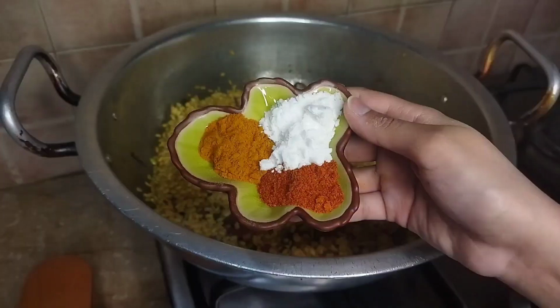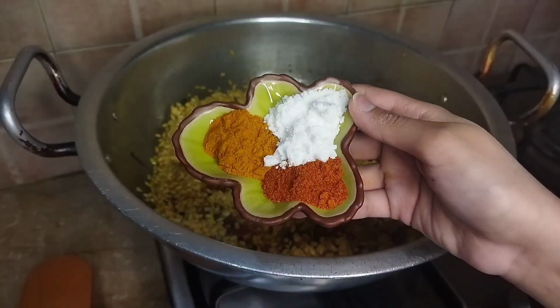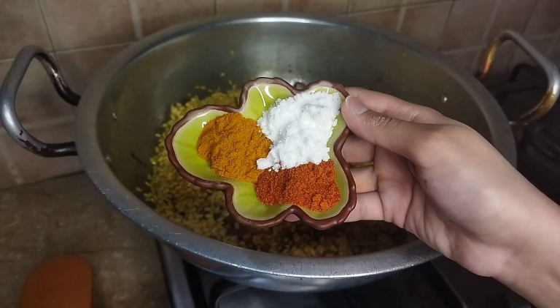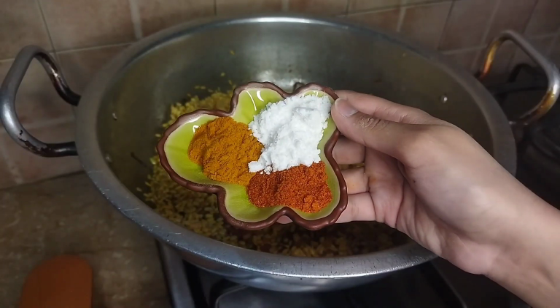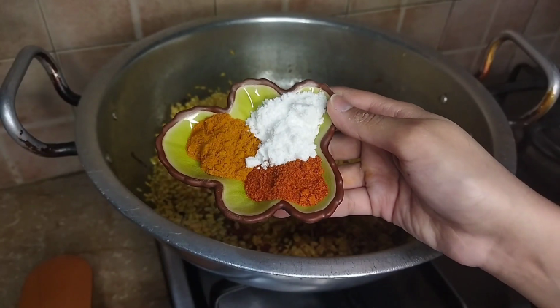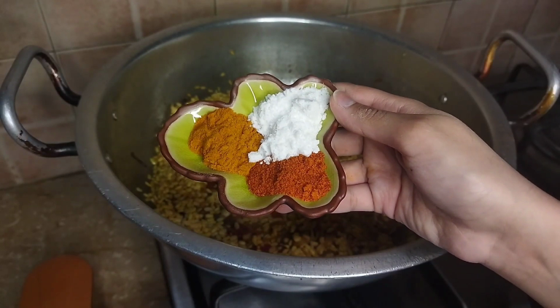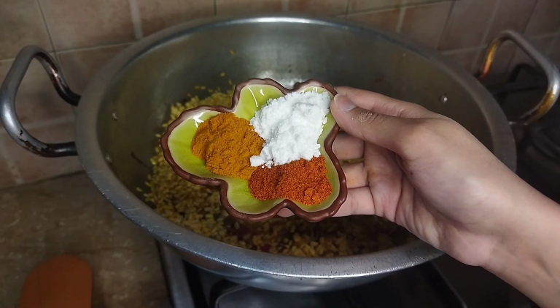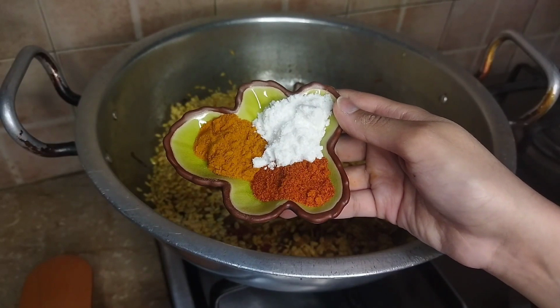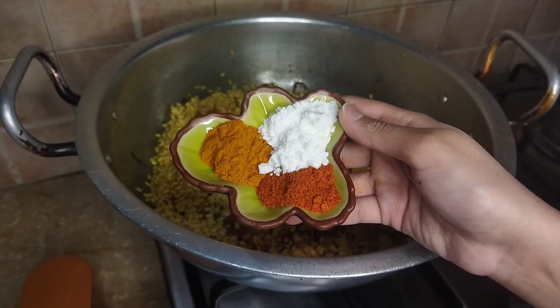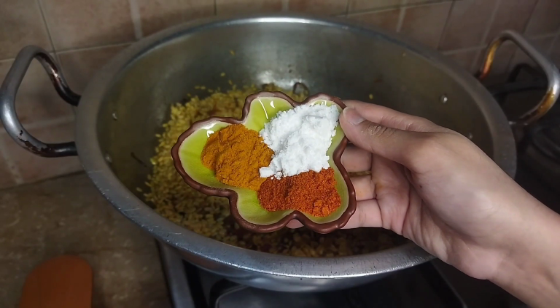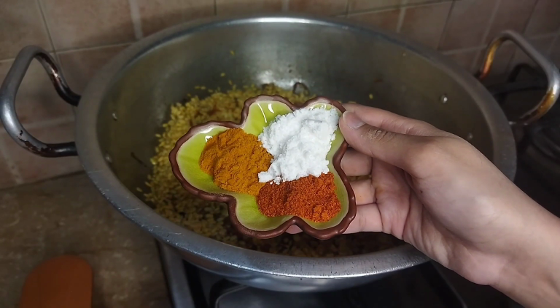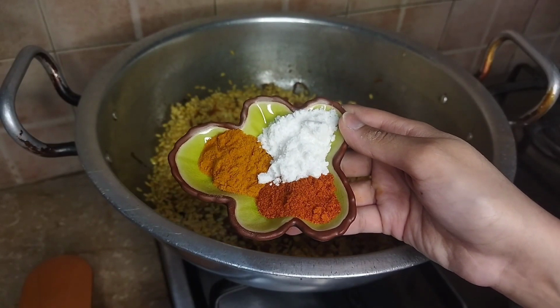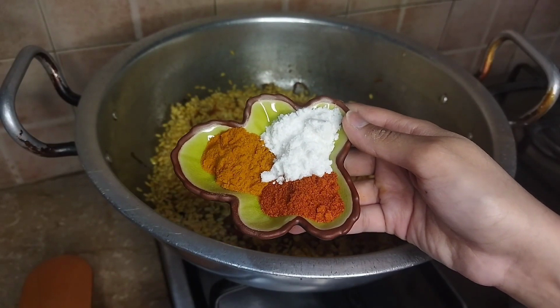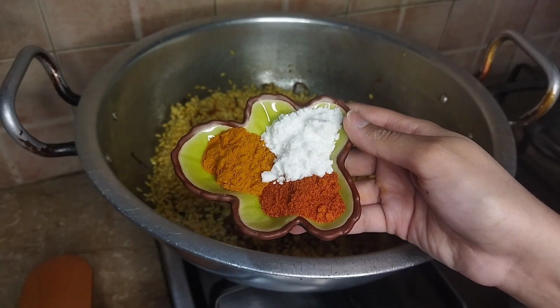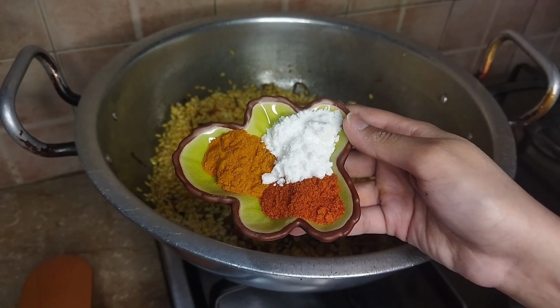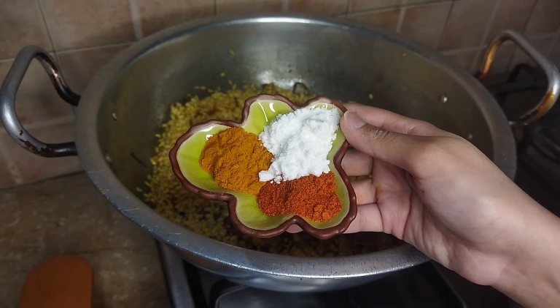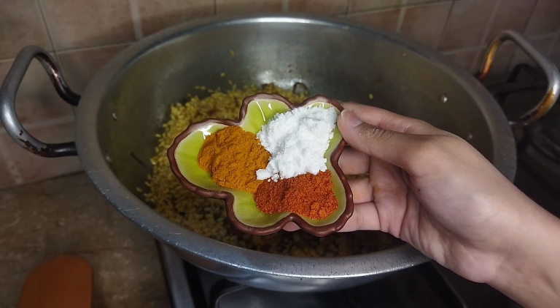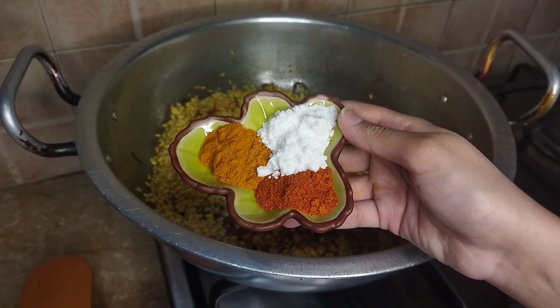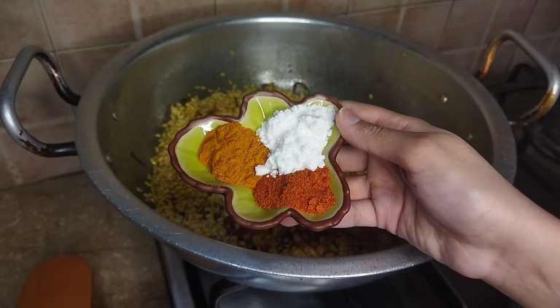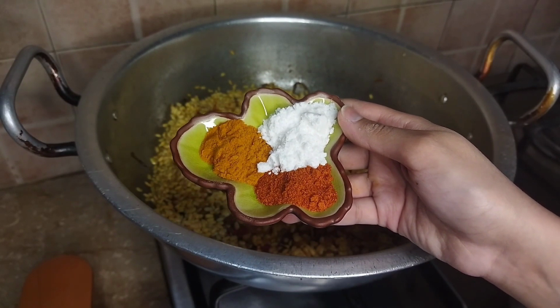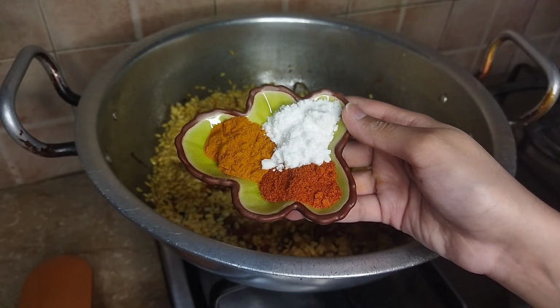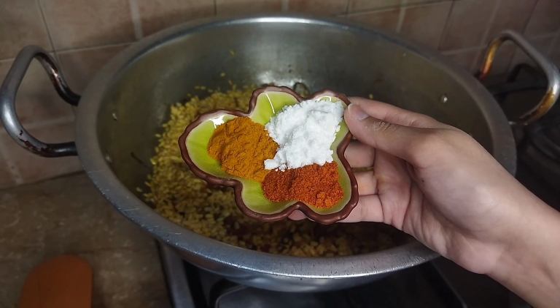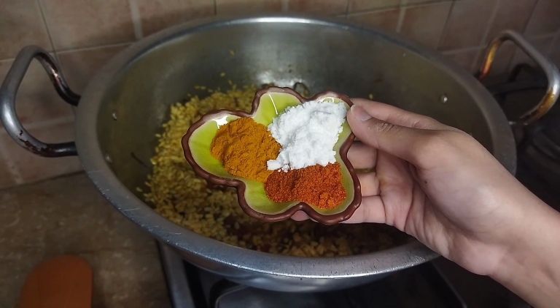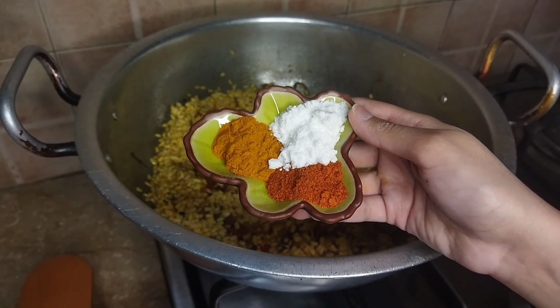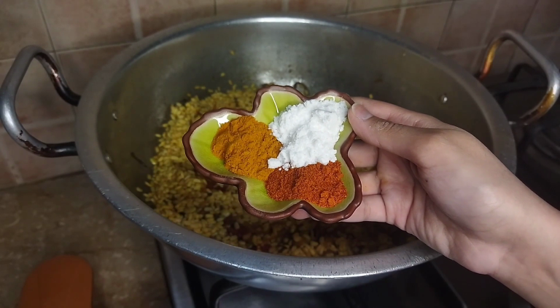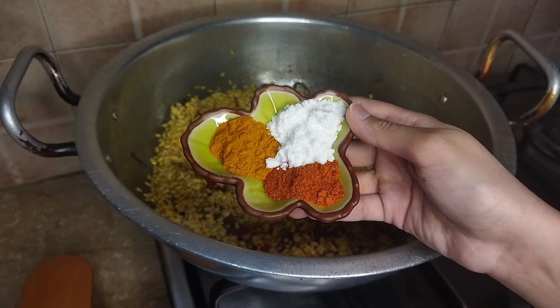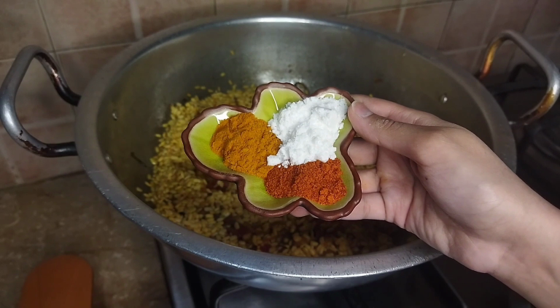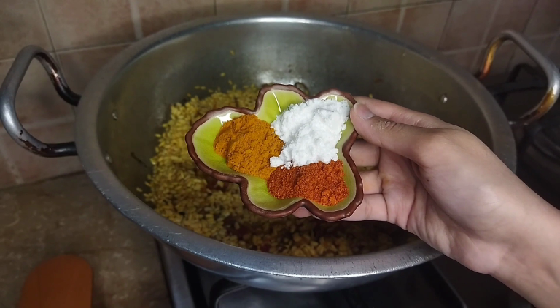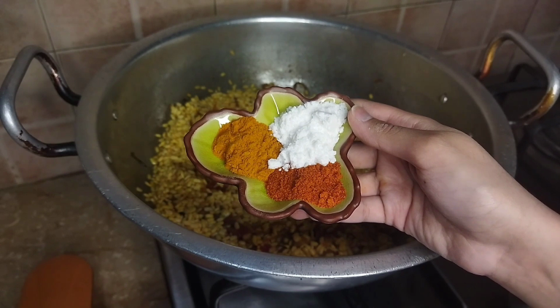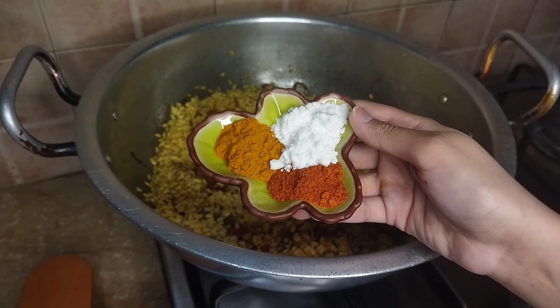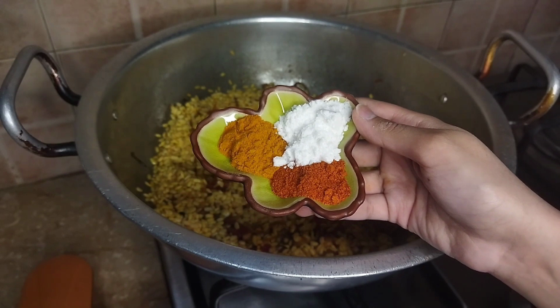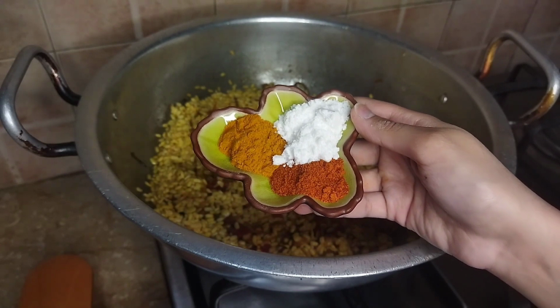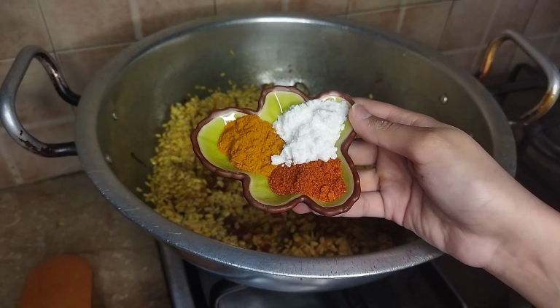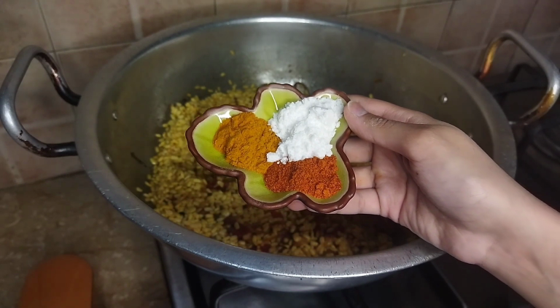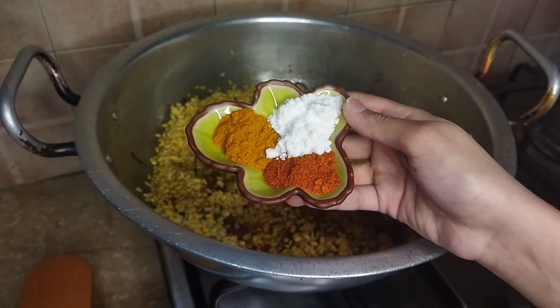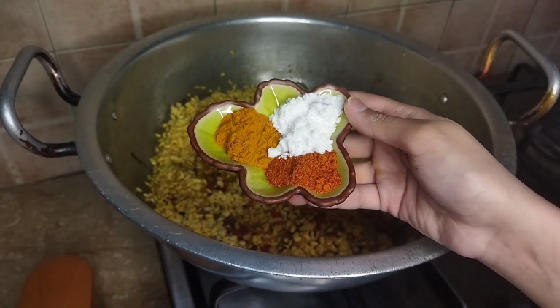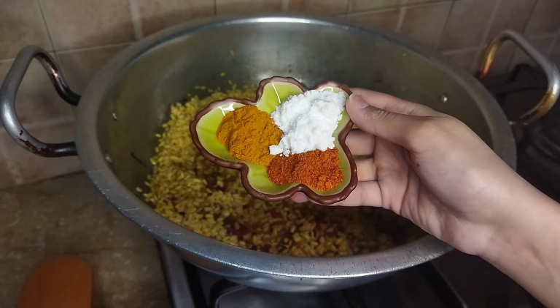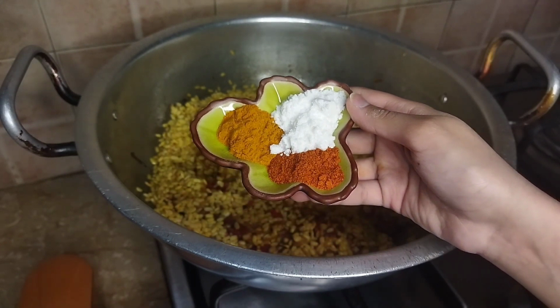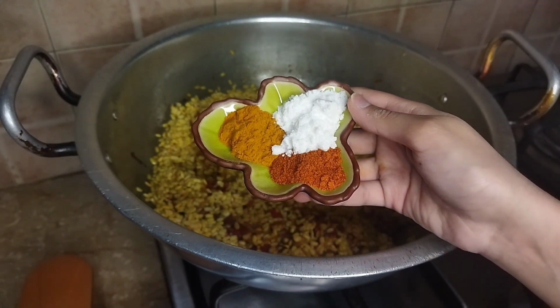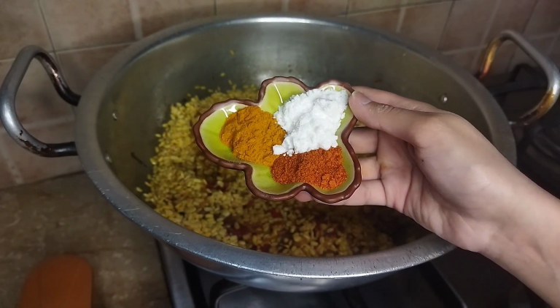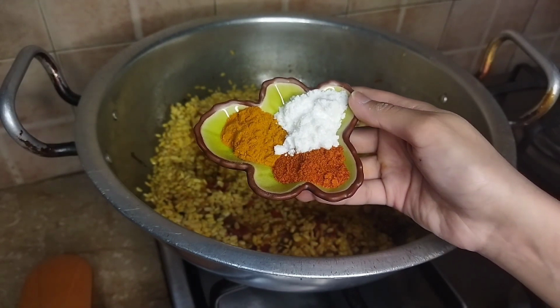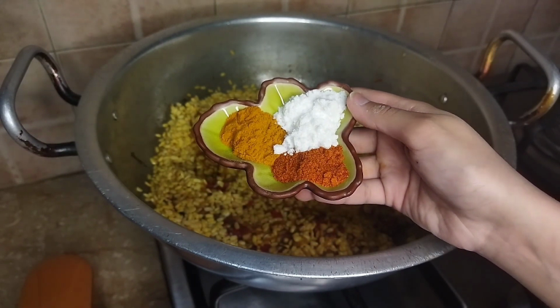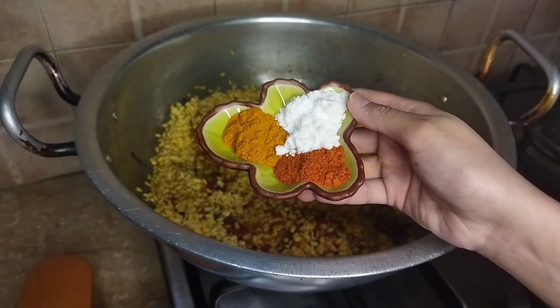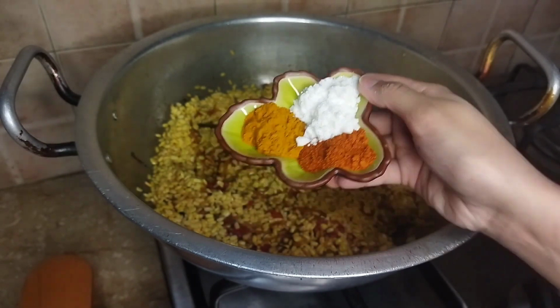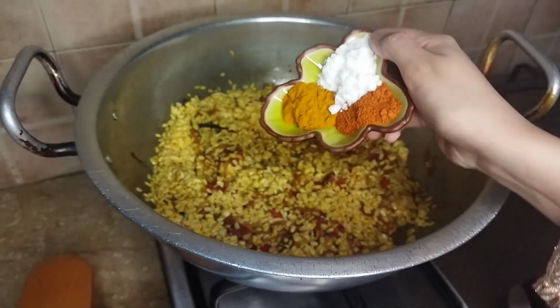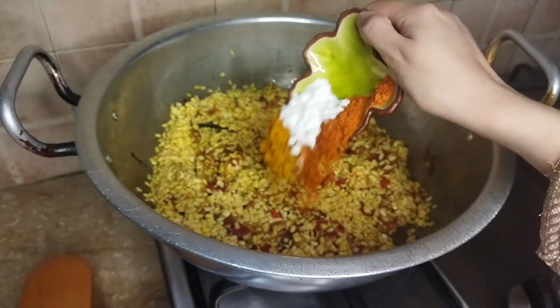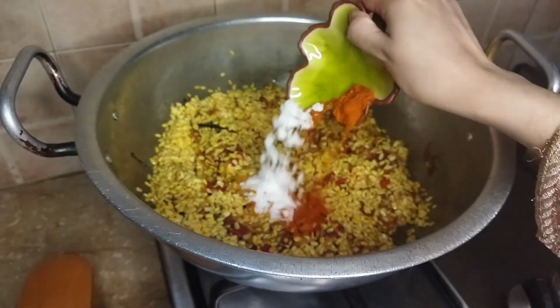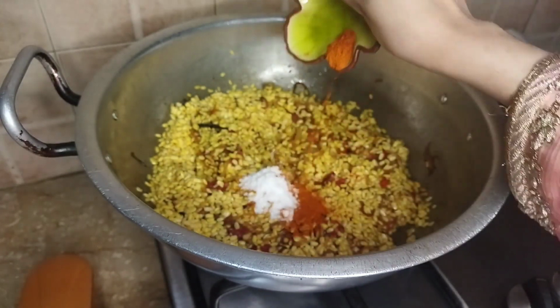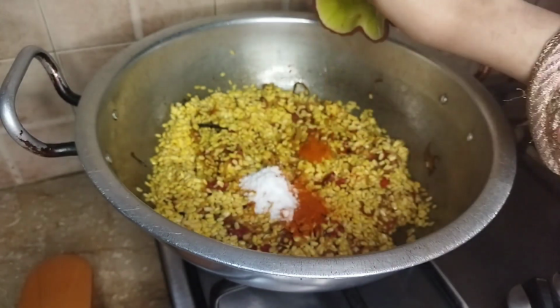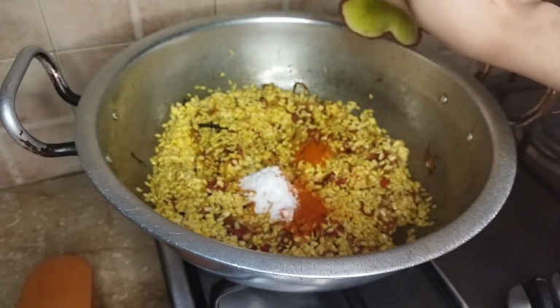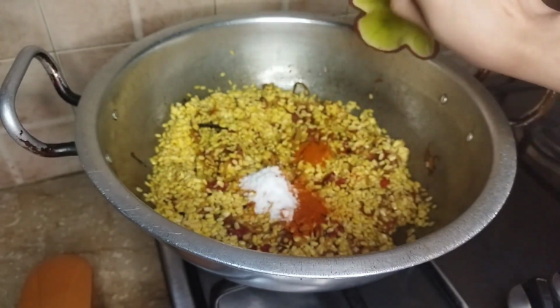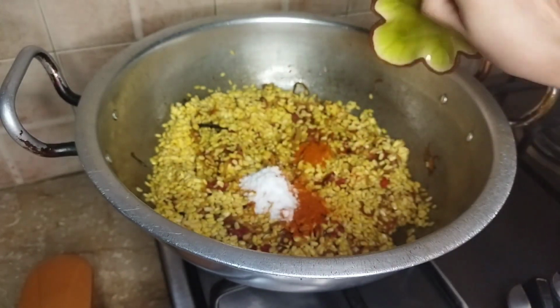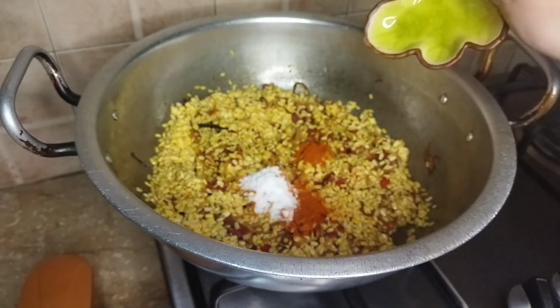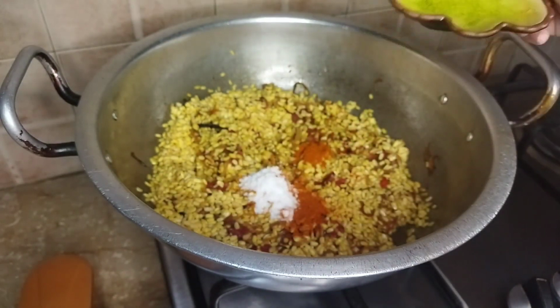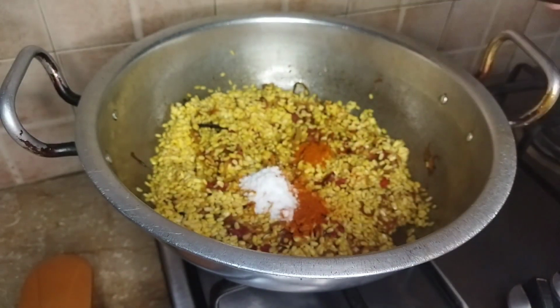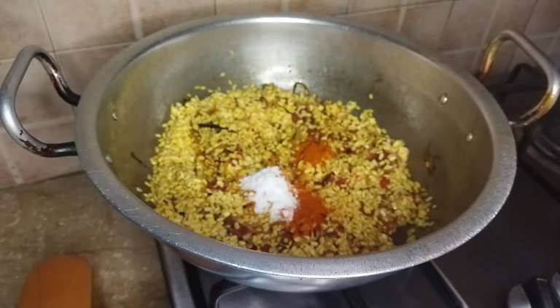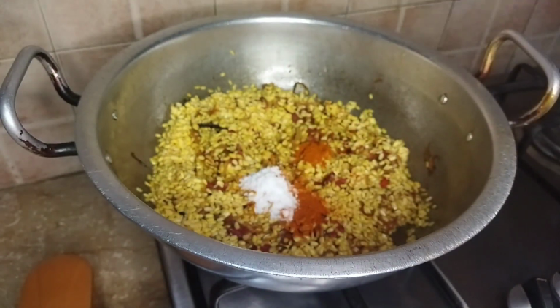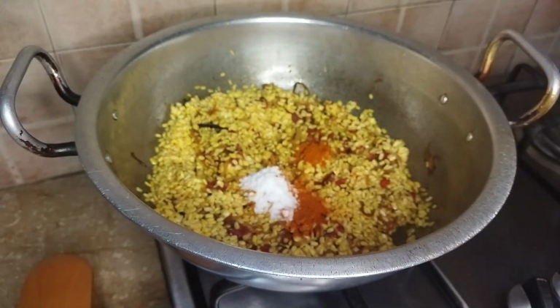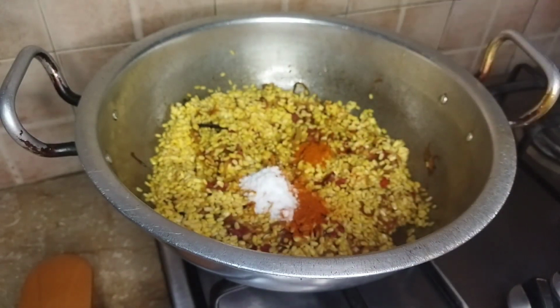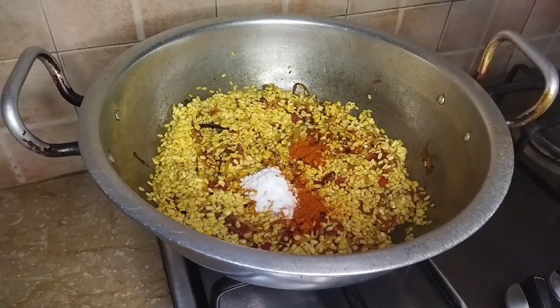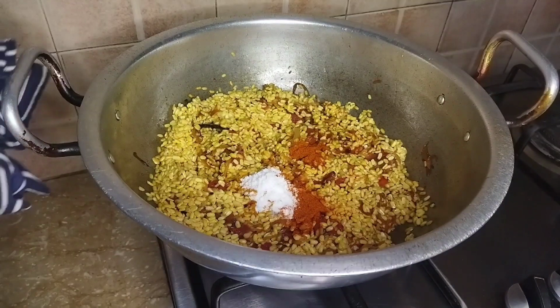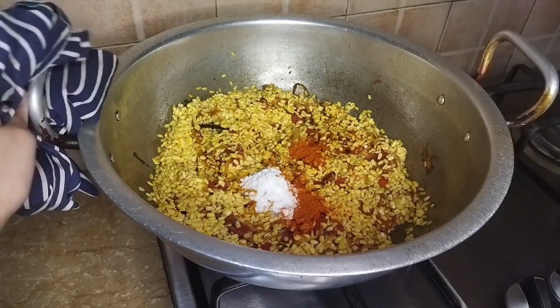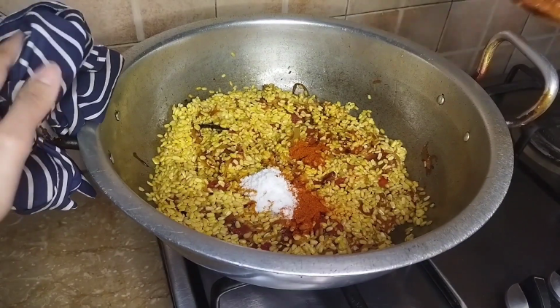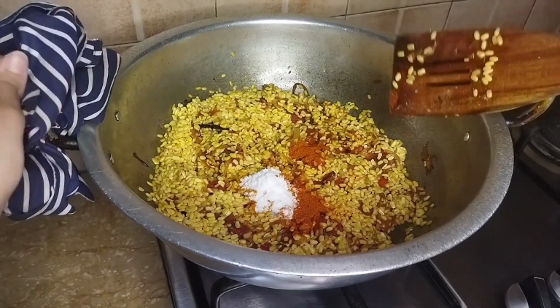Add the spices — 1 teaspoon each of the required spice powders, and 1 tablespoon of one spice. Mix everything together well.